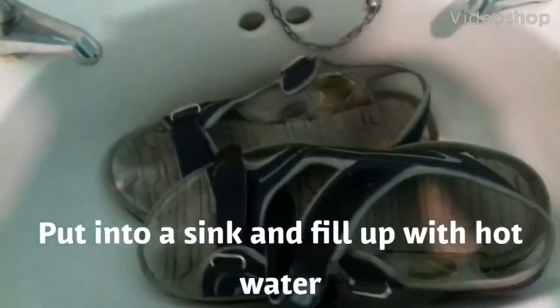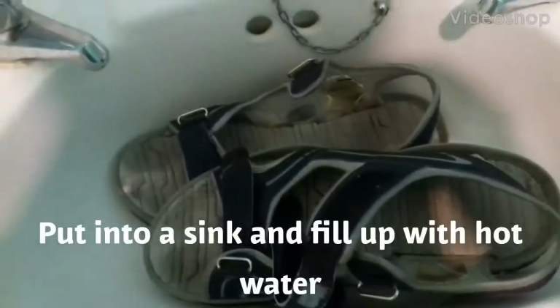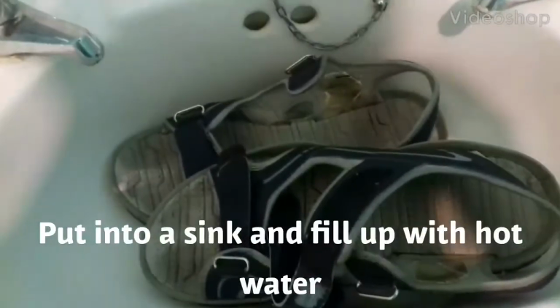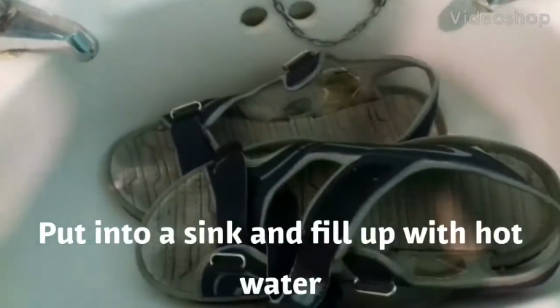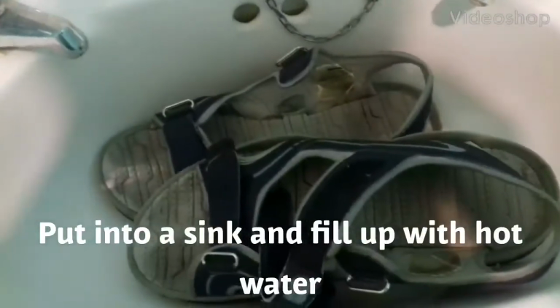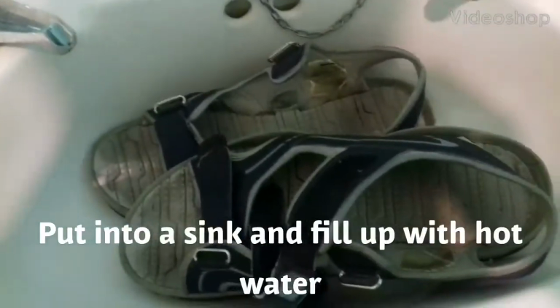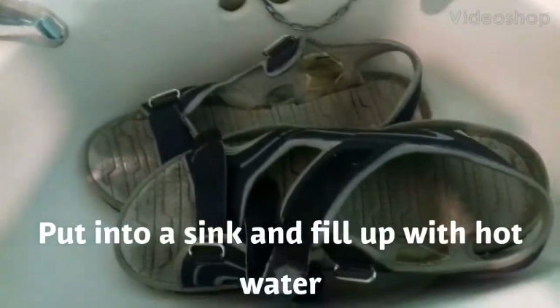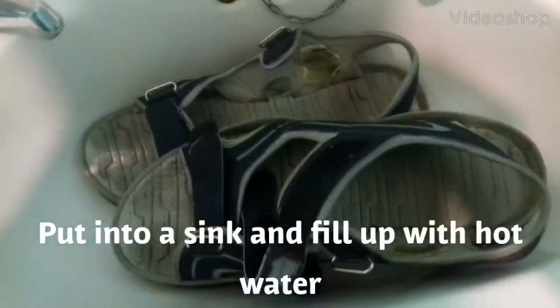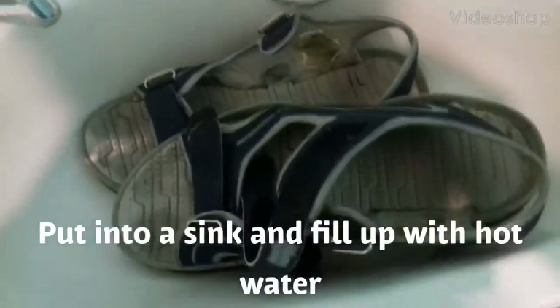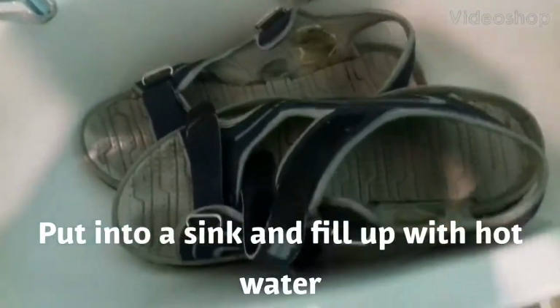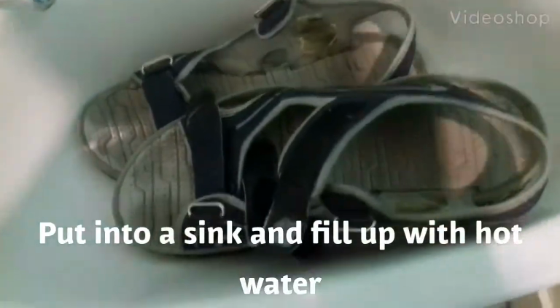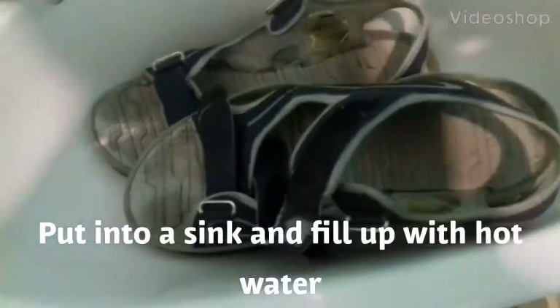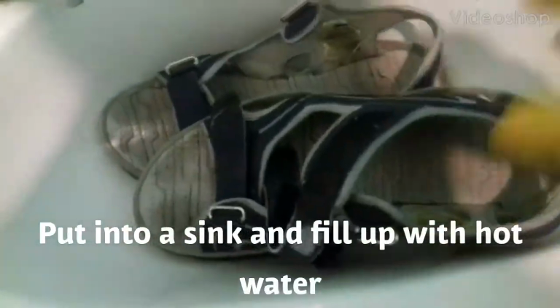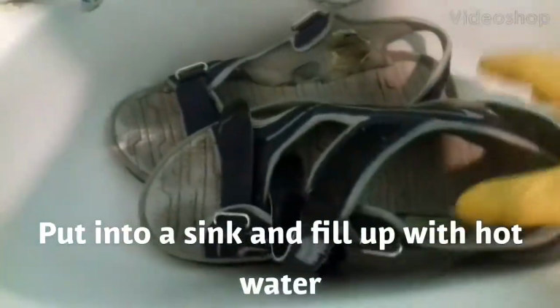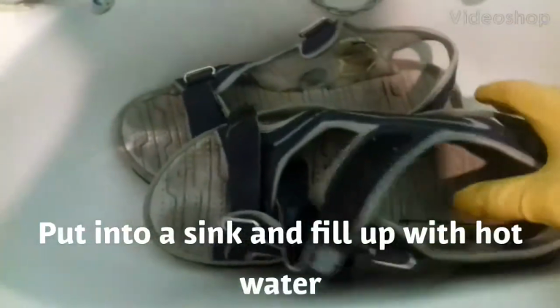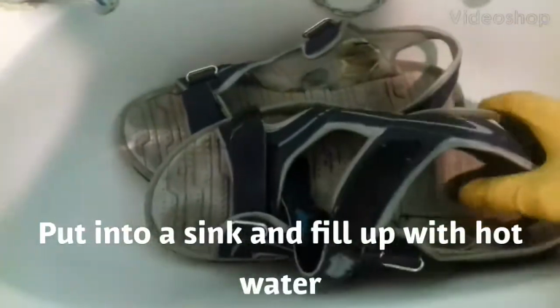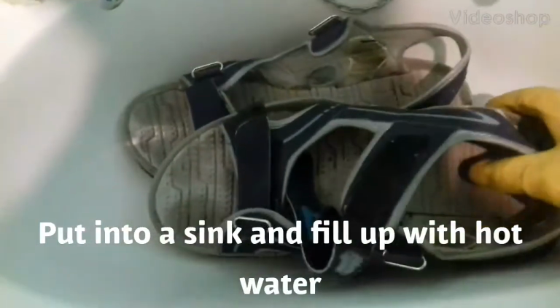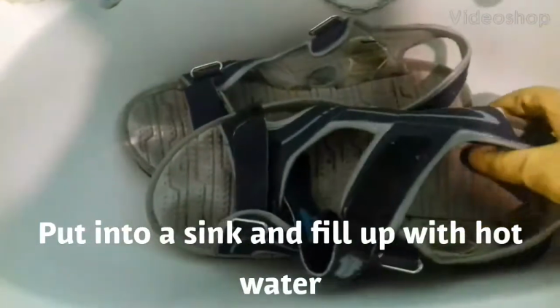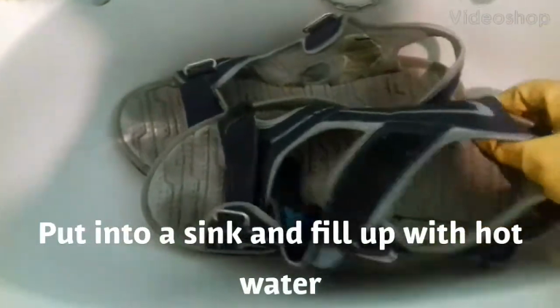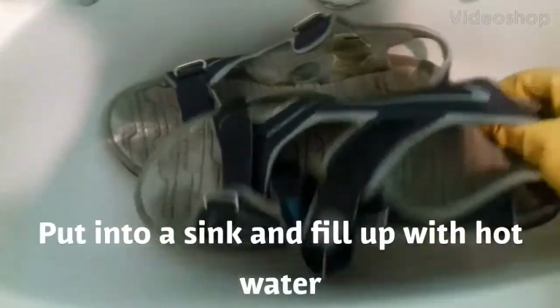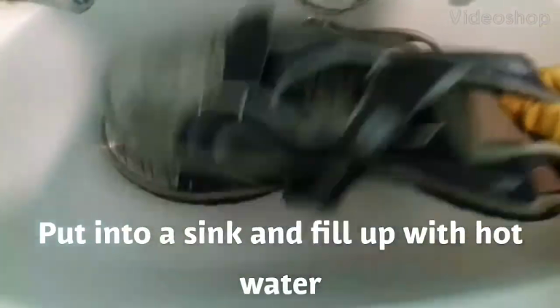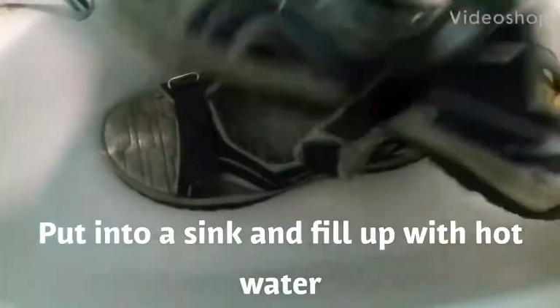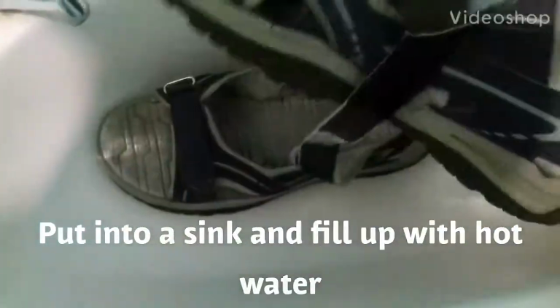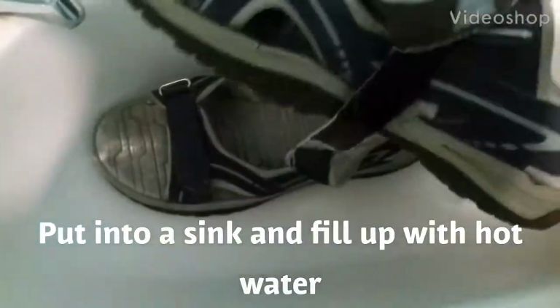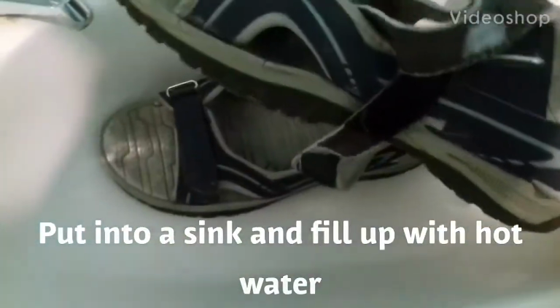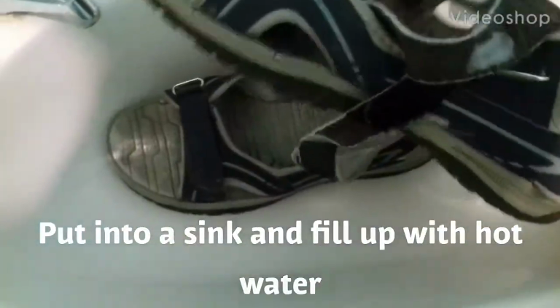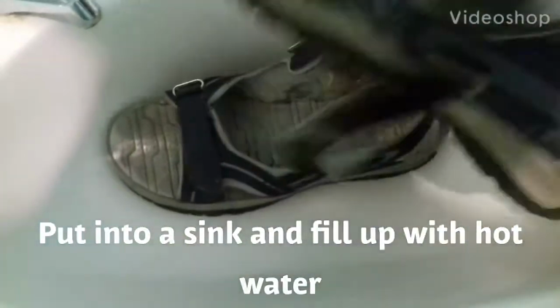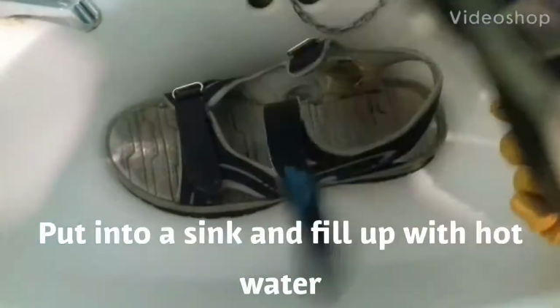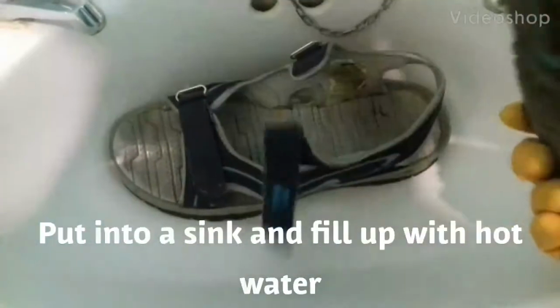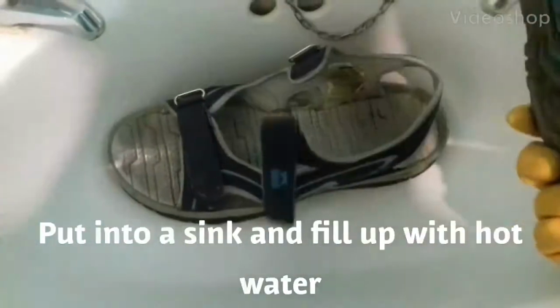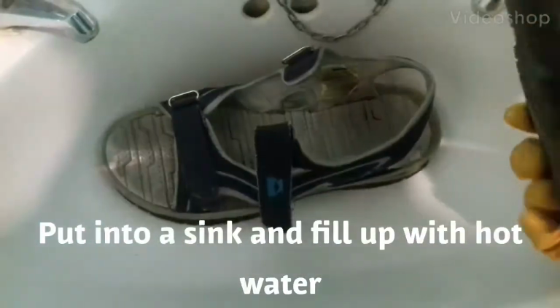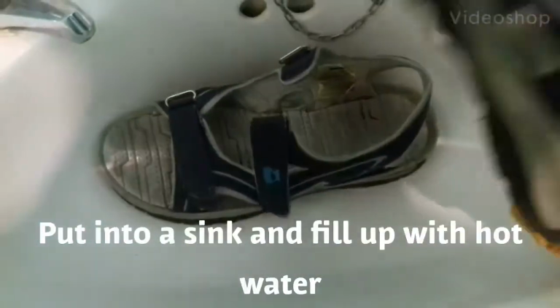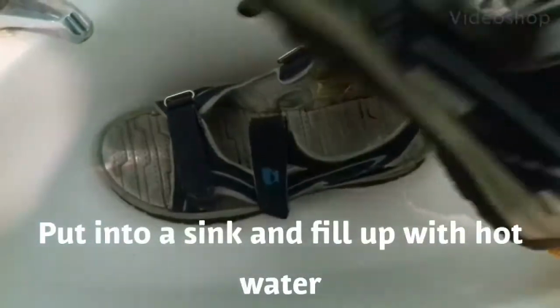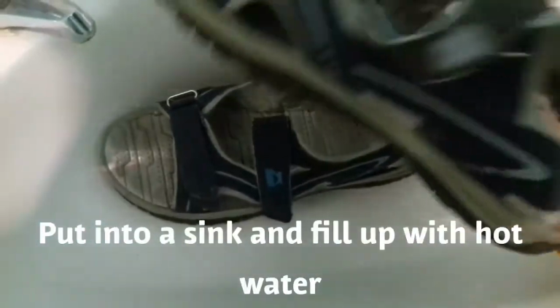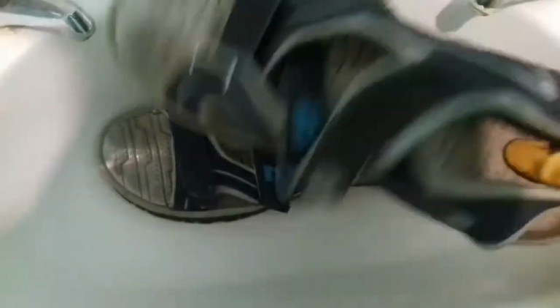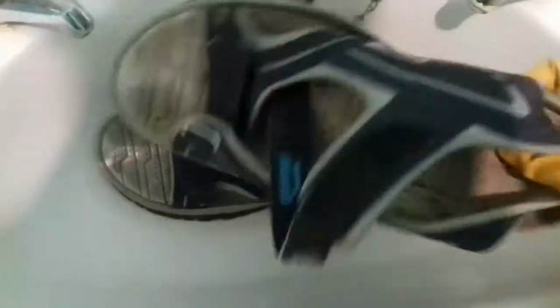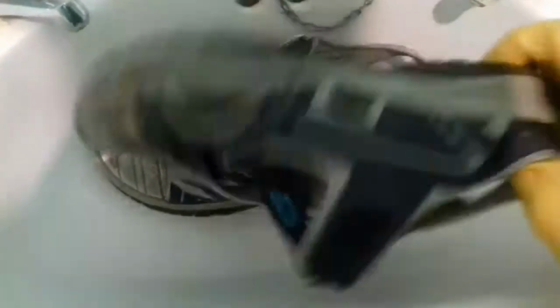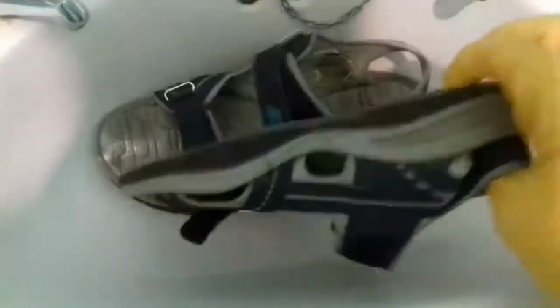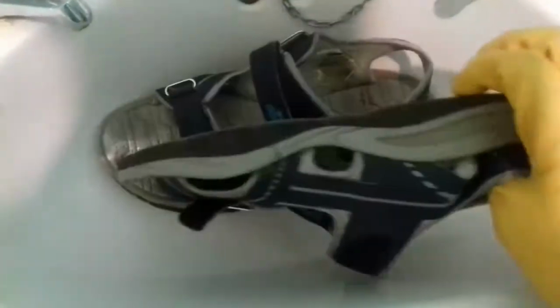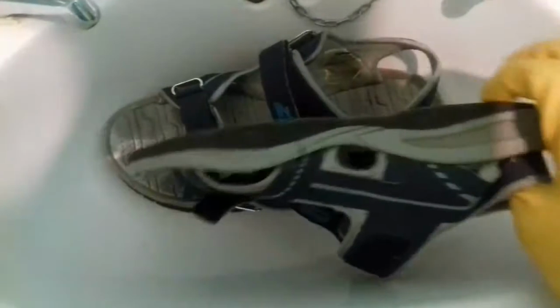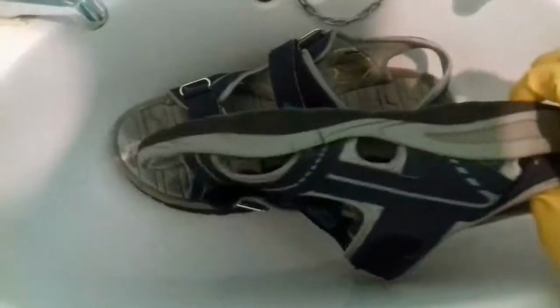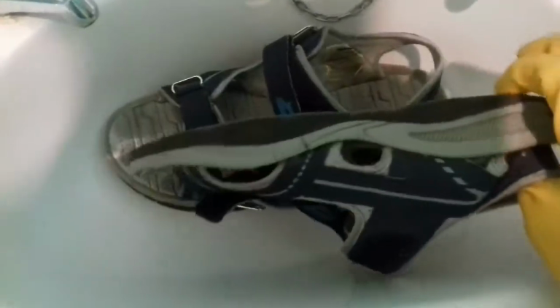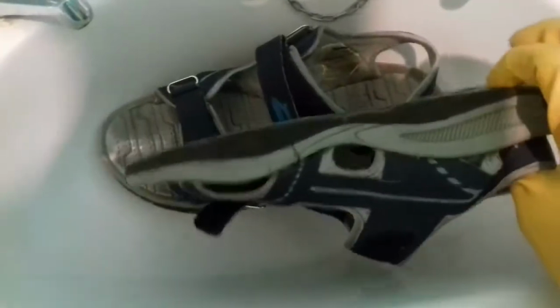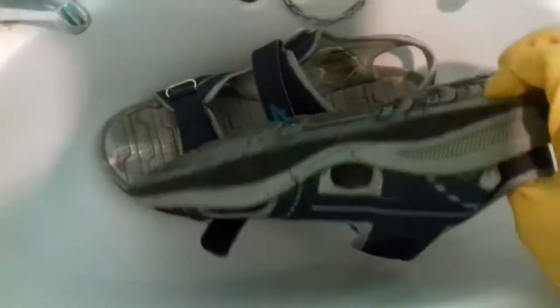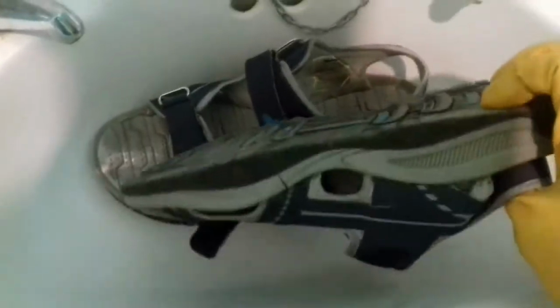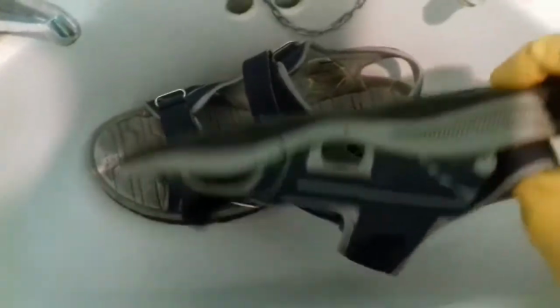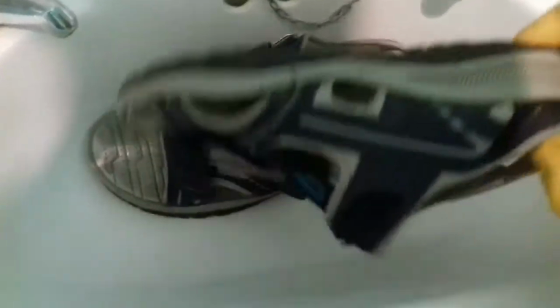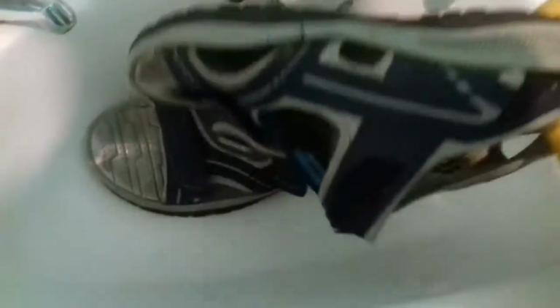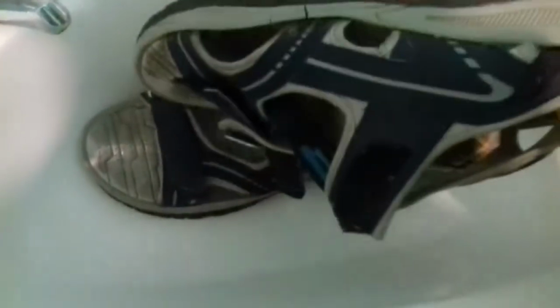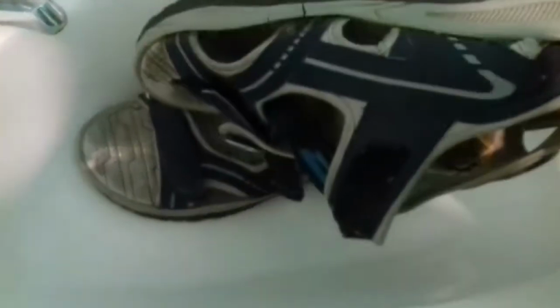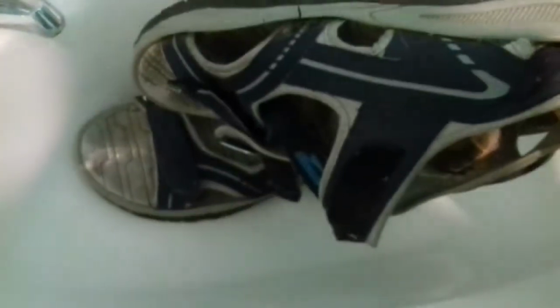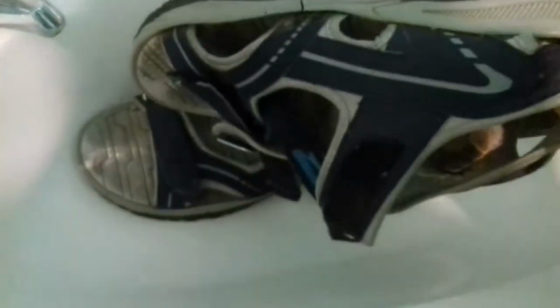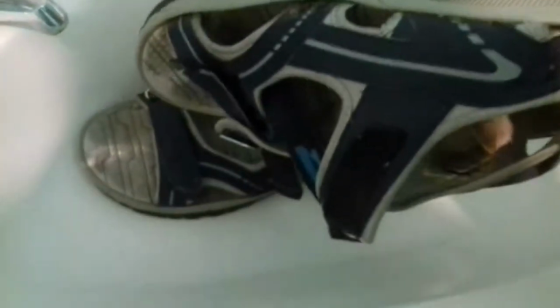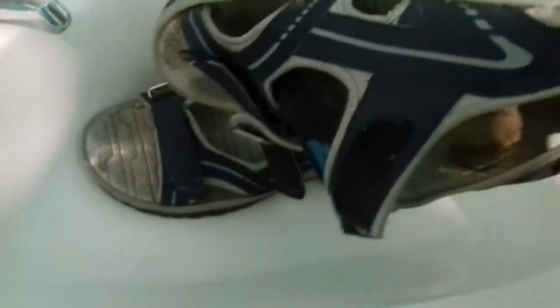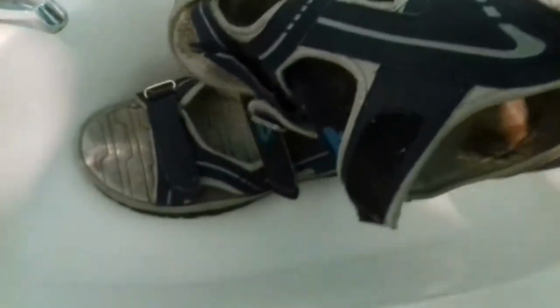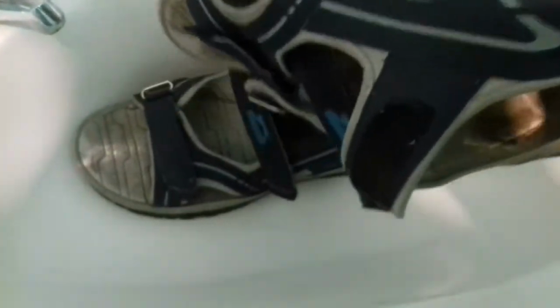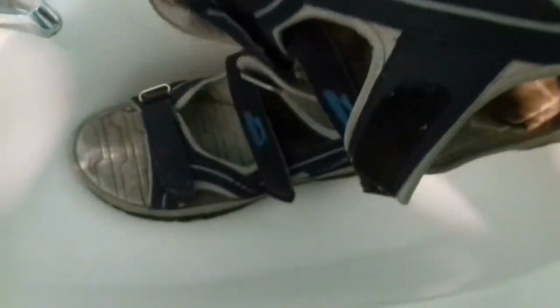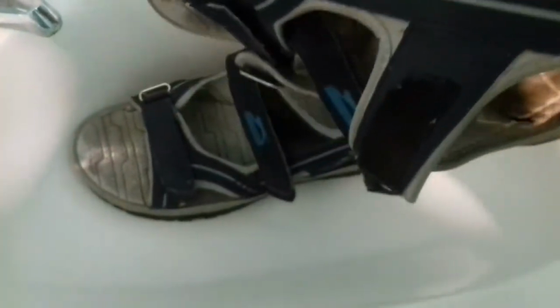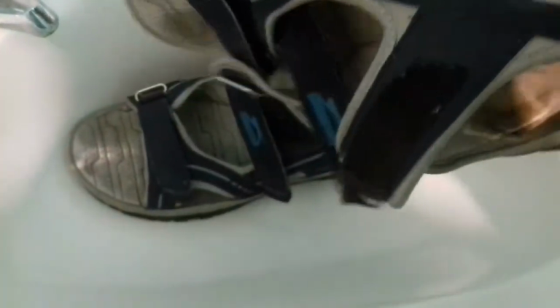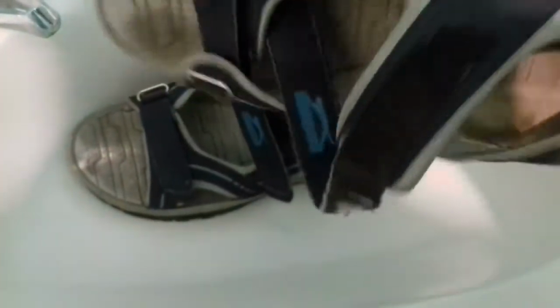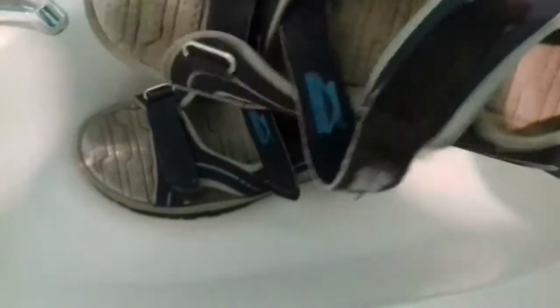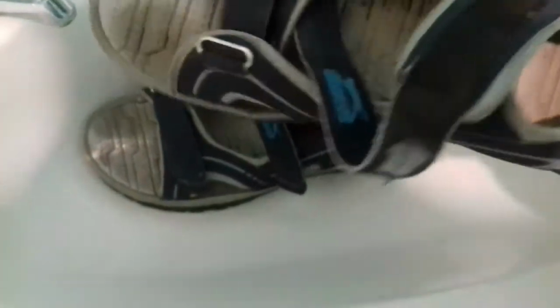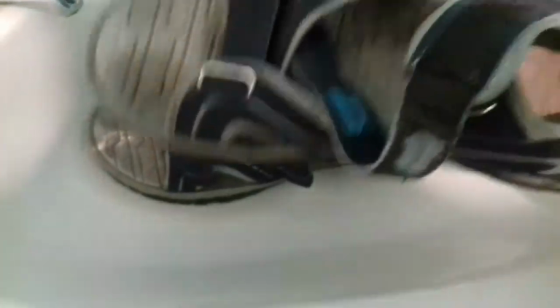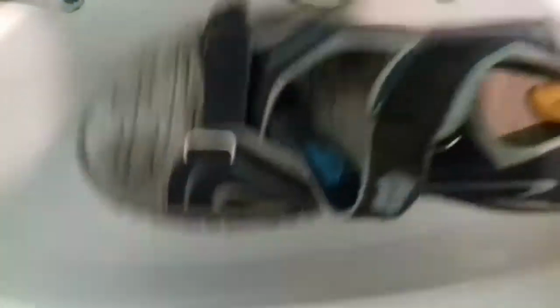In this video I'm going to show you how I wash these sandals that I bought from a shop in London called Sports Direct.